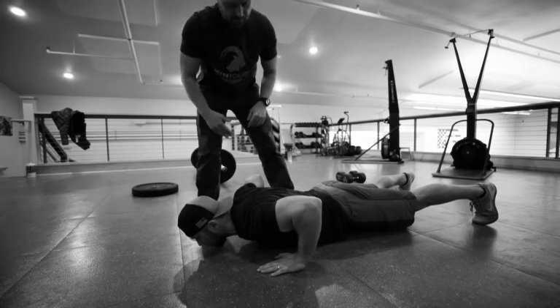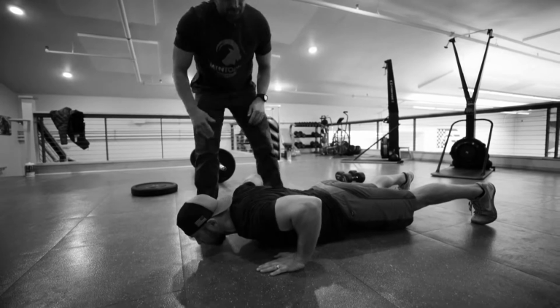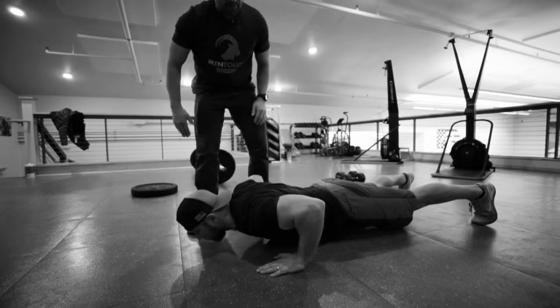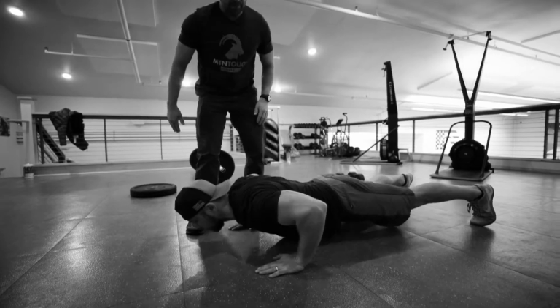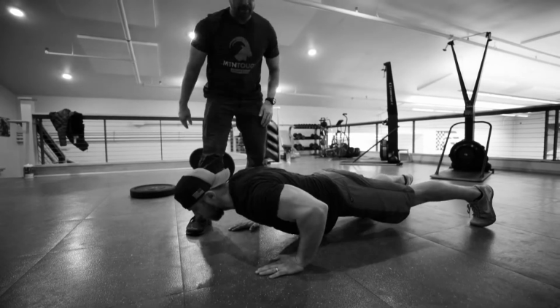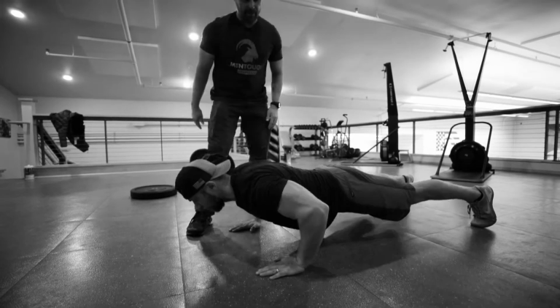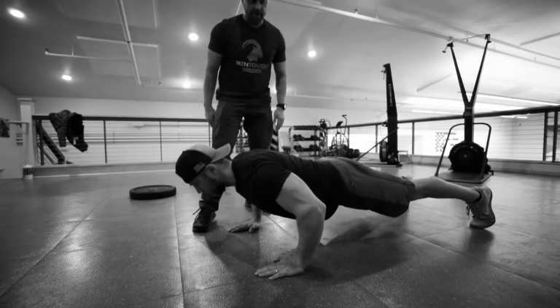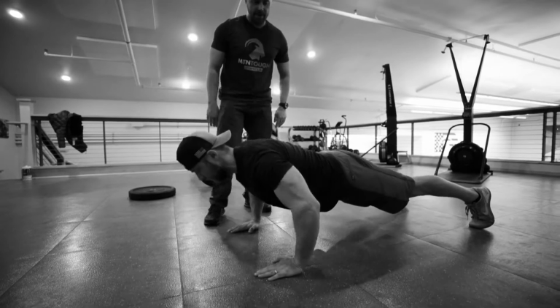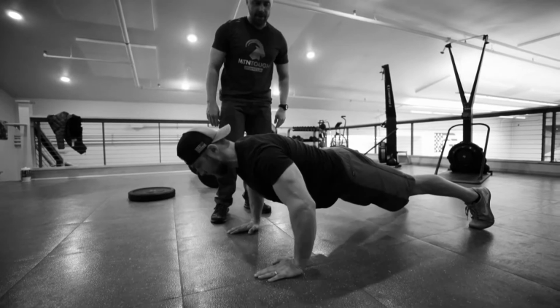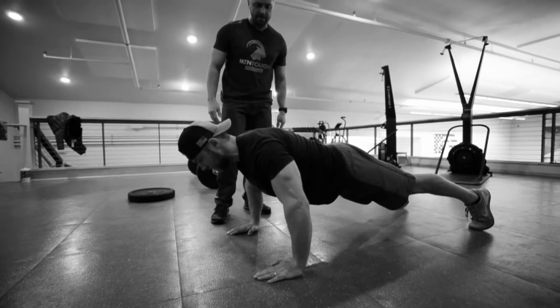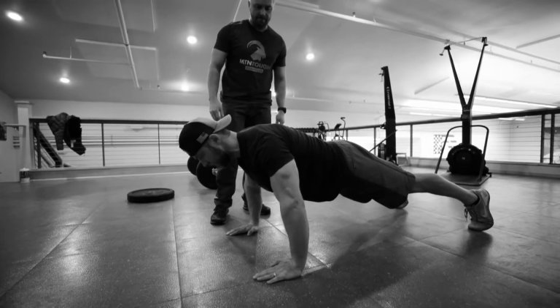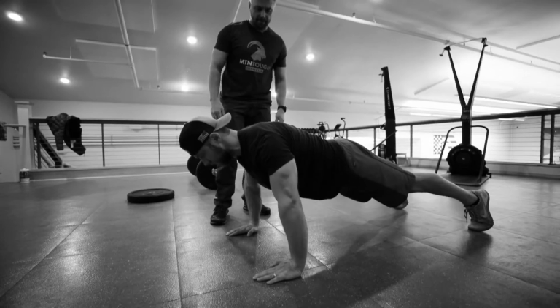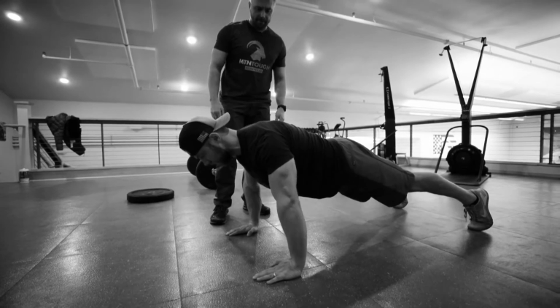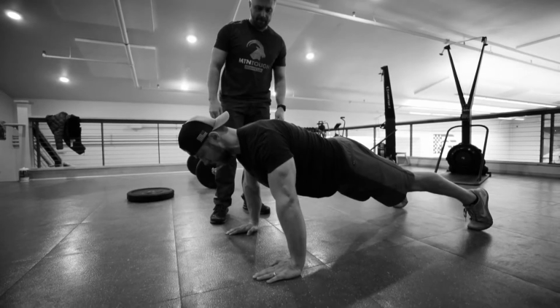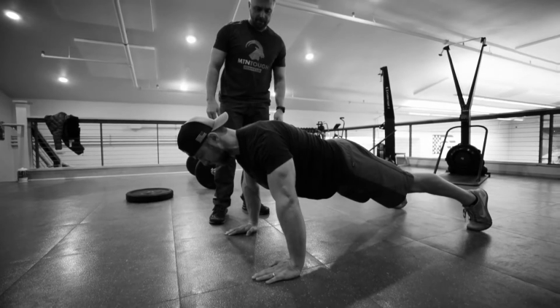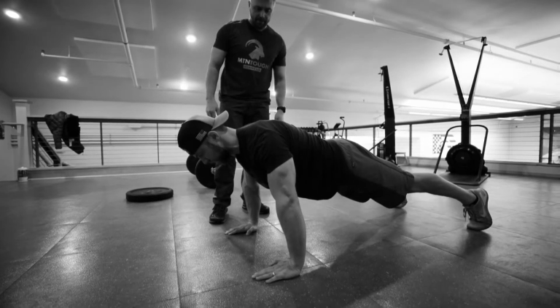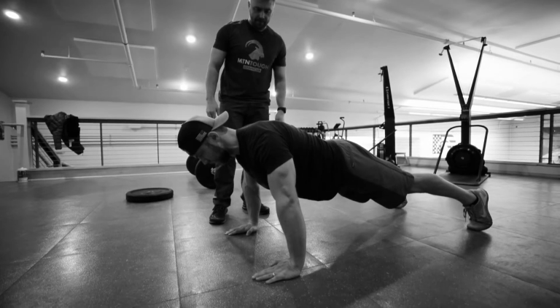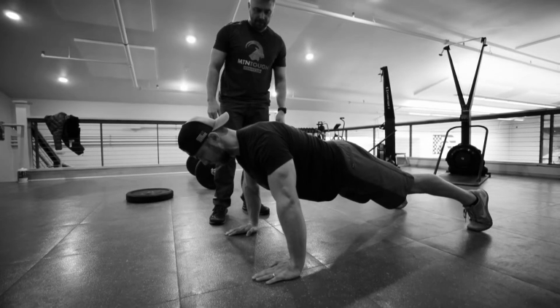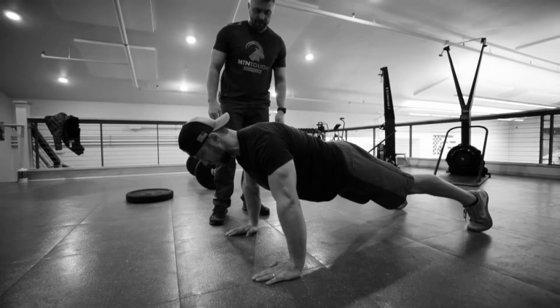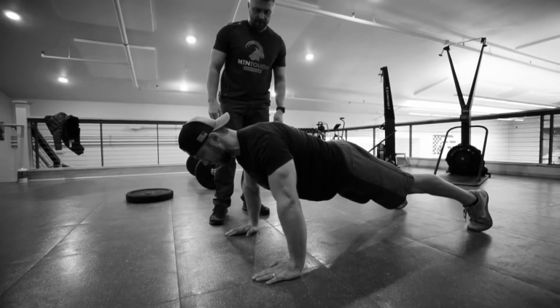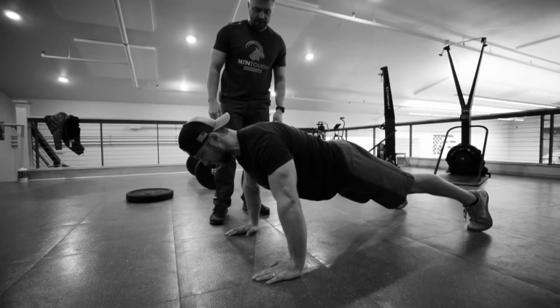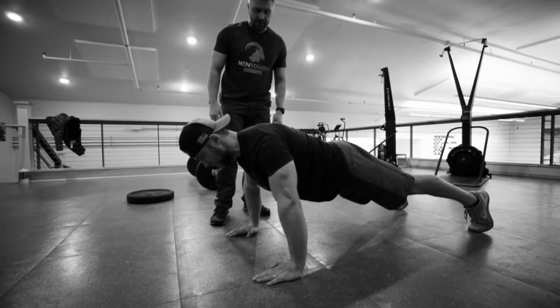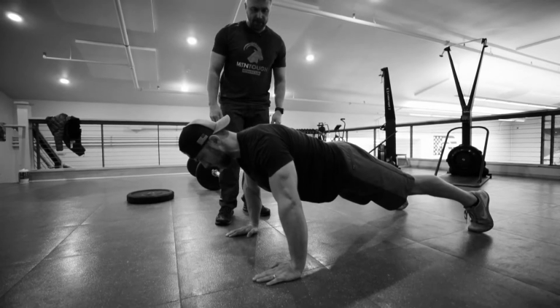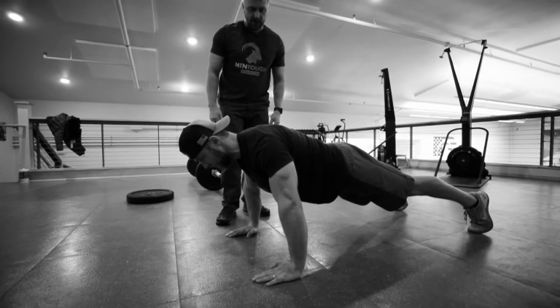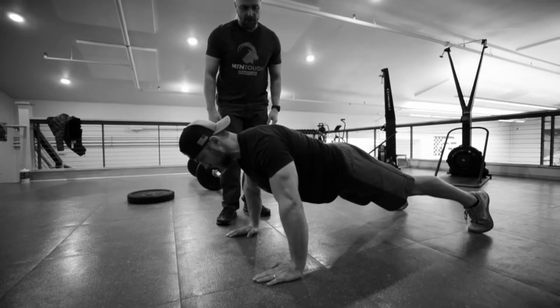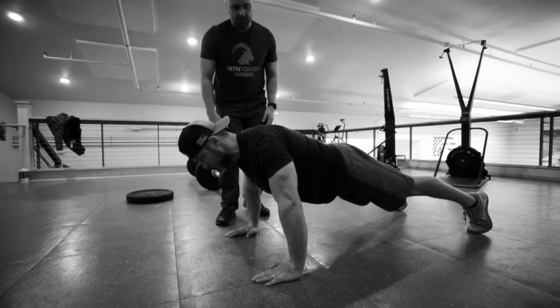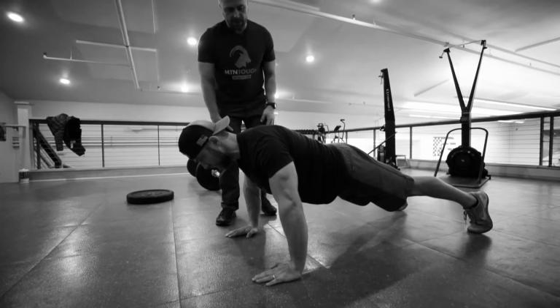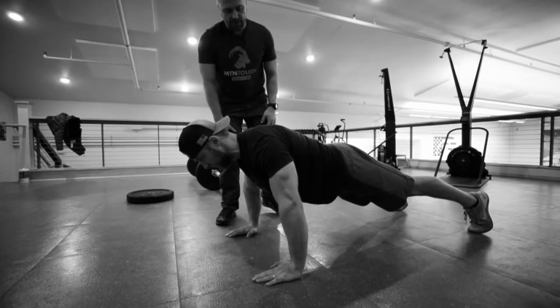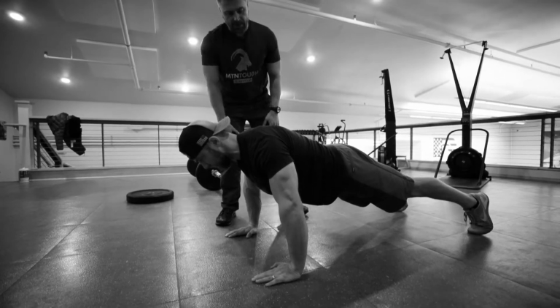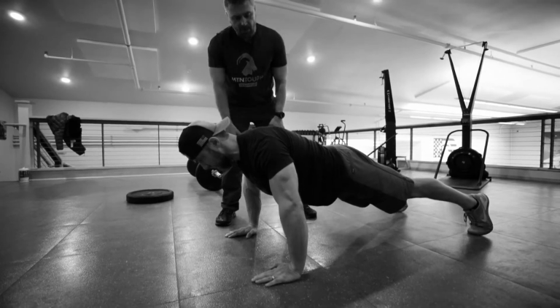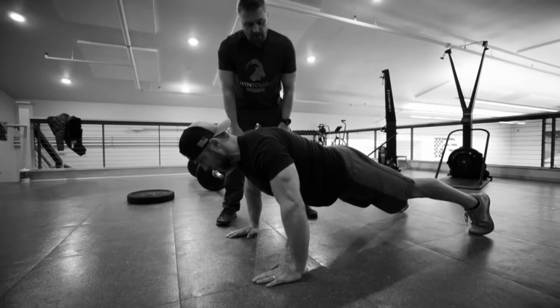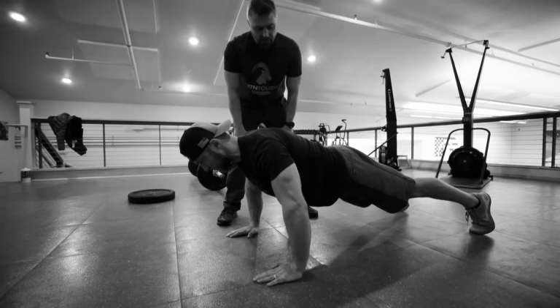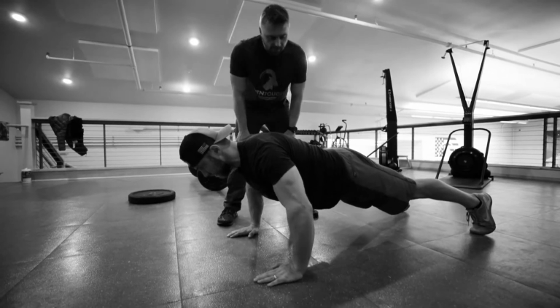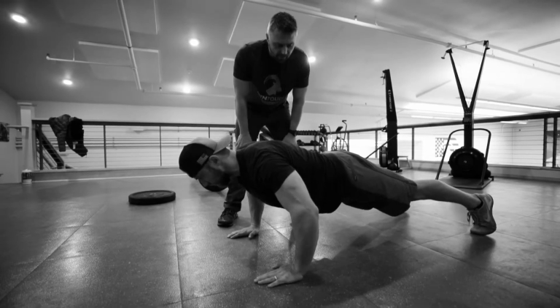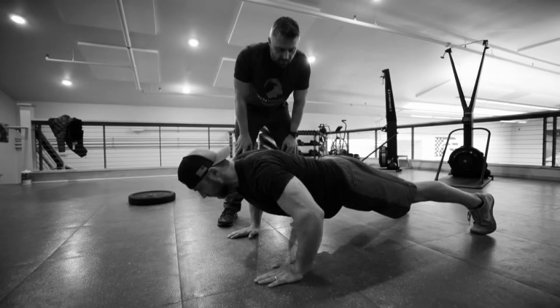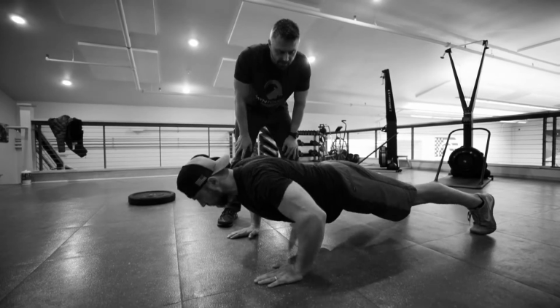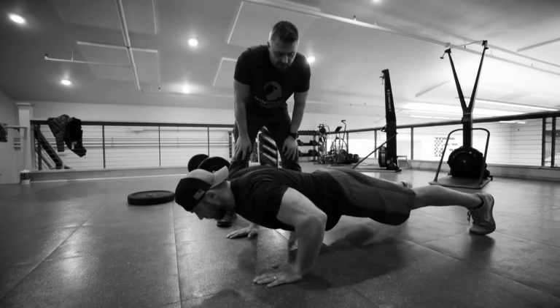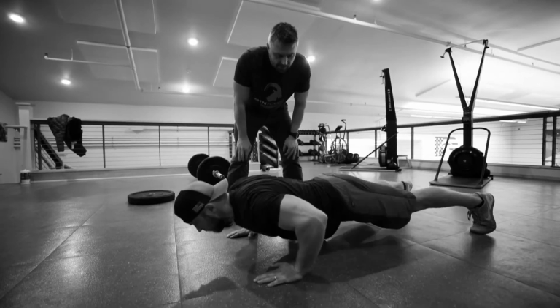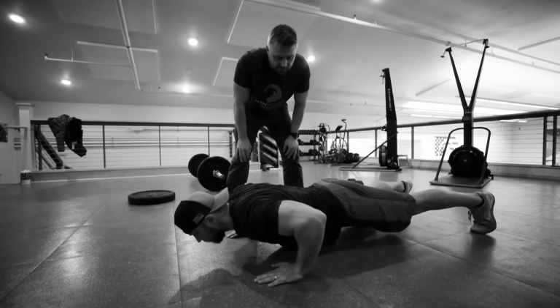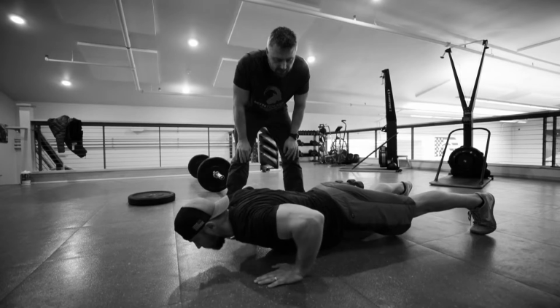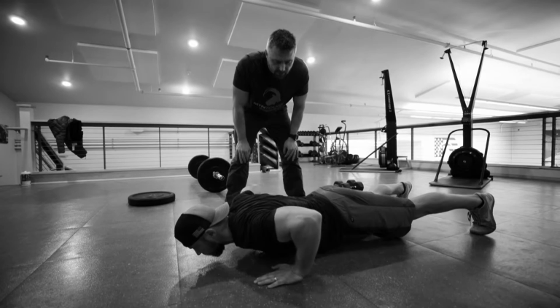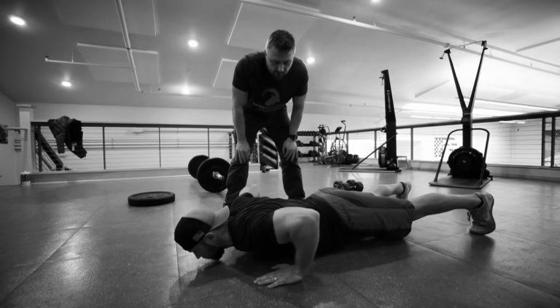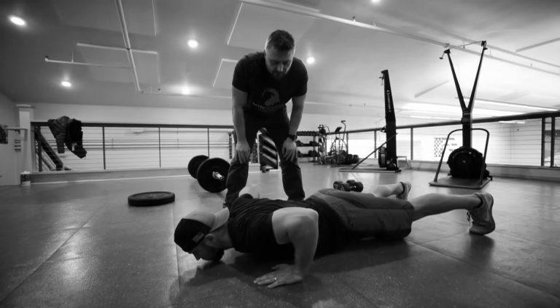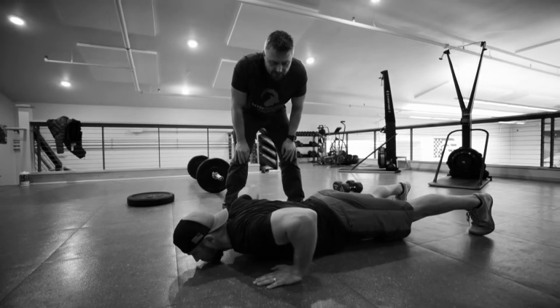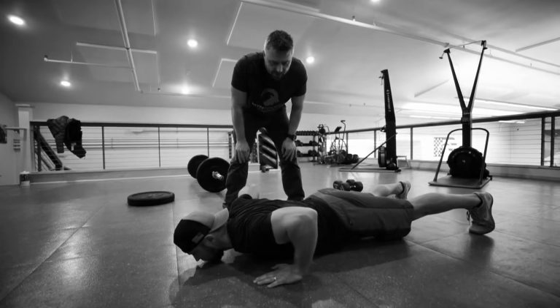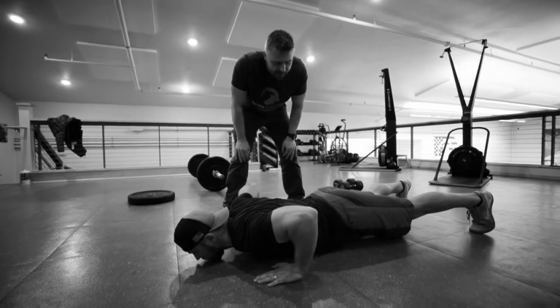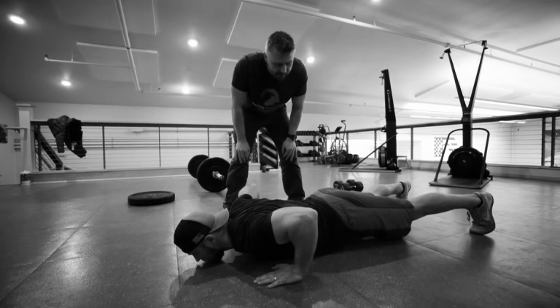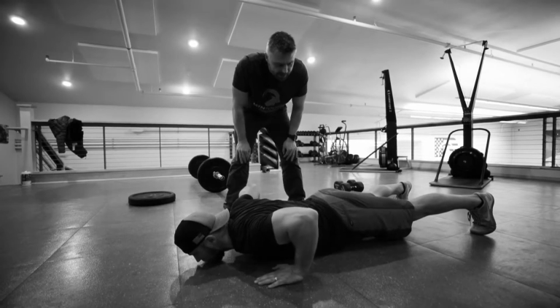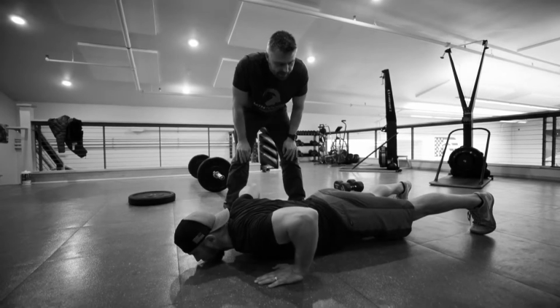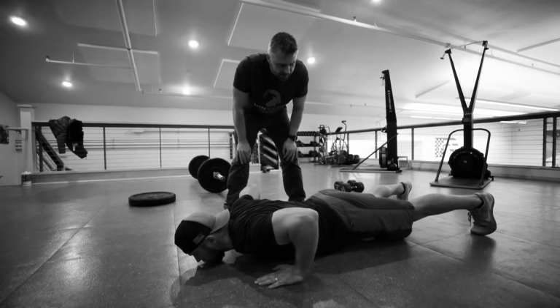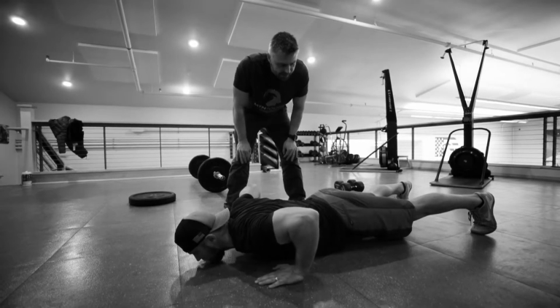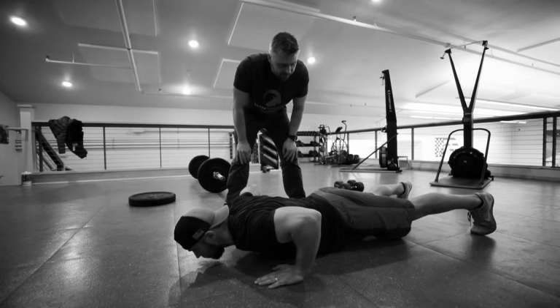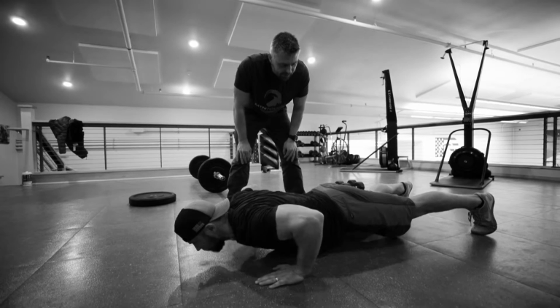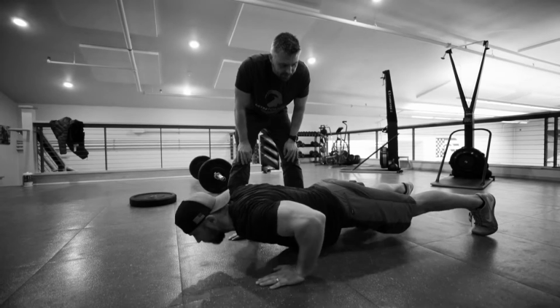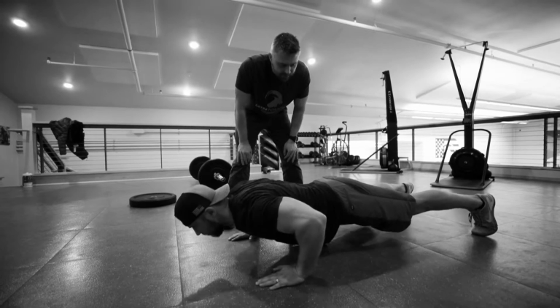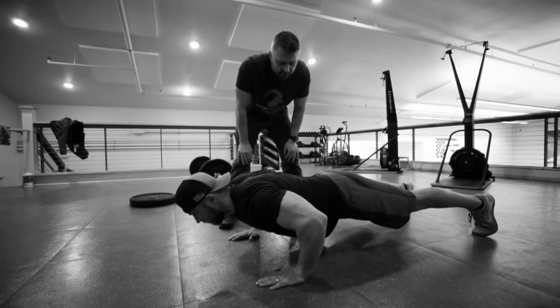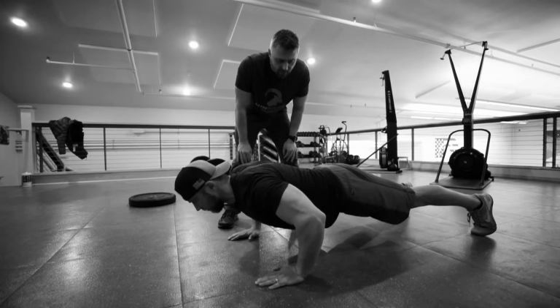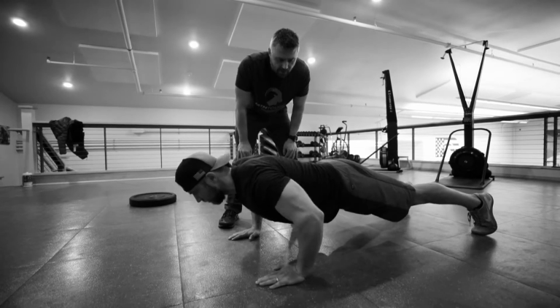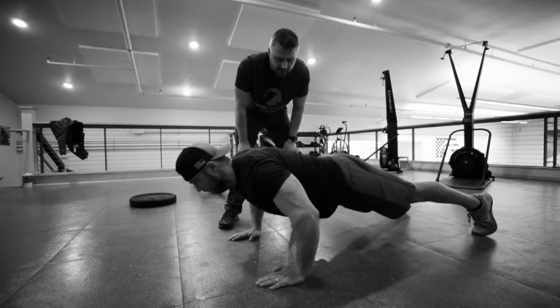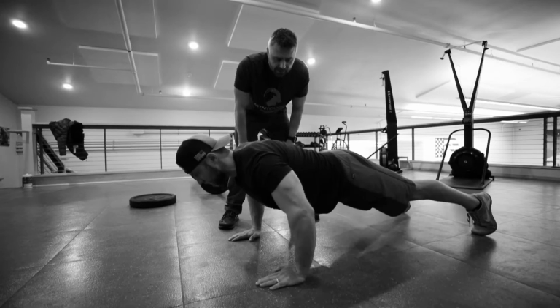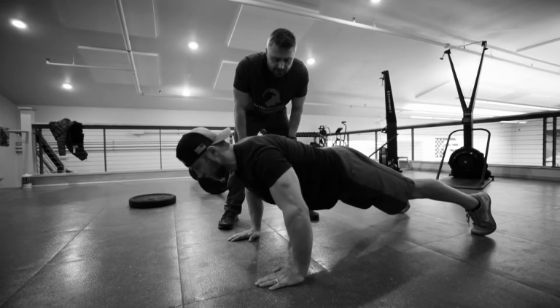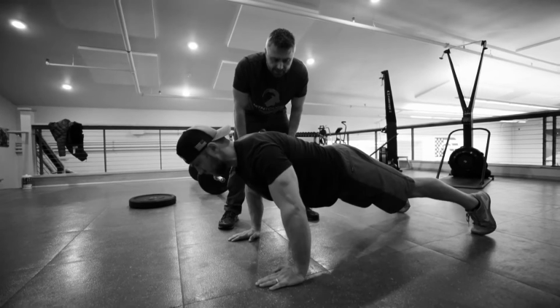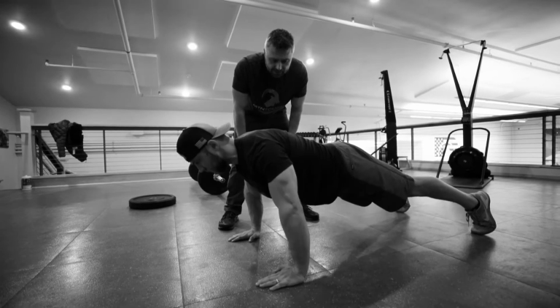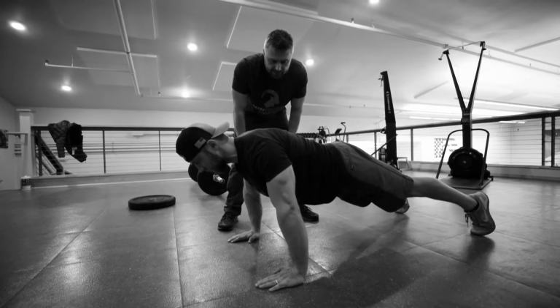Good, drive up. Again, he's gonna lower his chest all the way to the floor, keeping his core tight and his quads flexed.